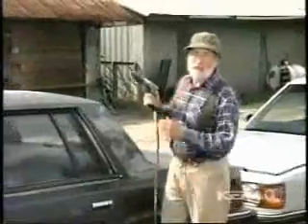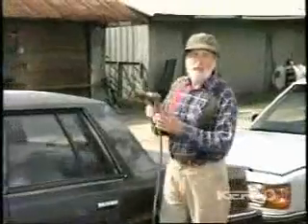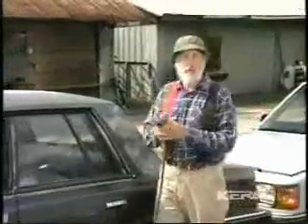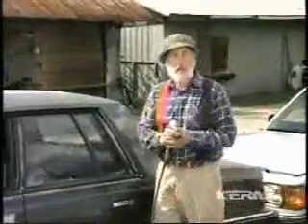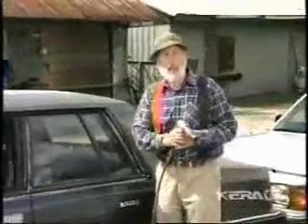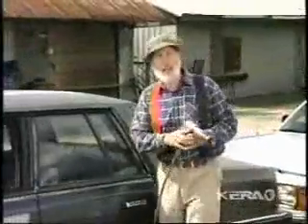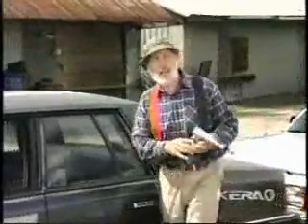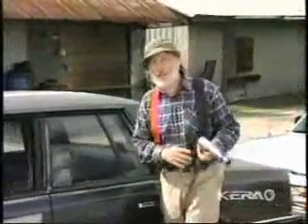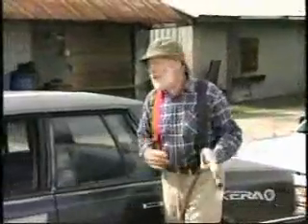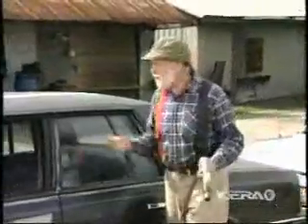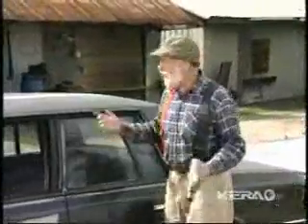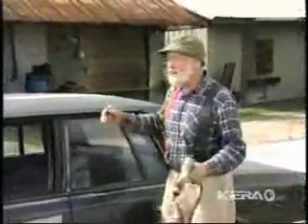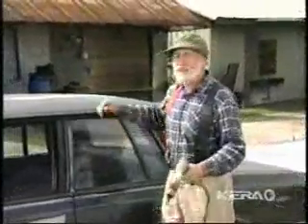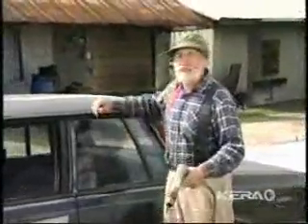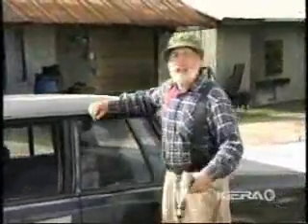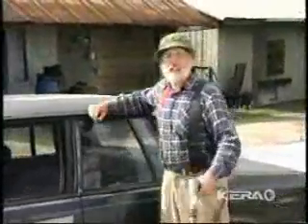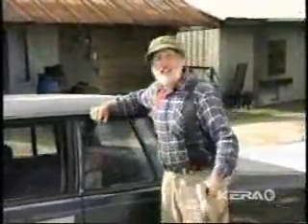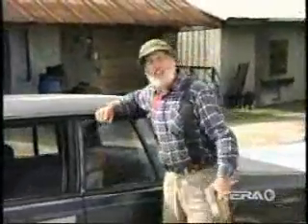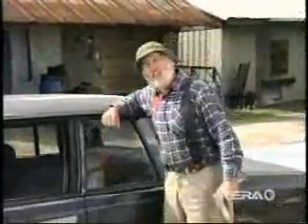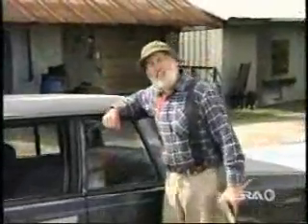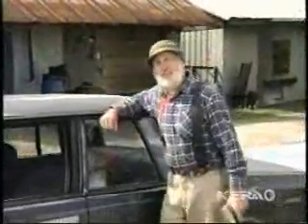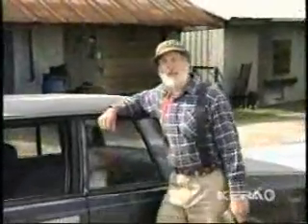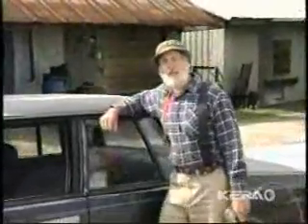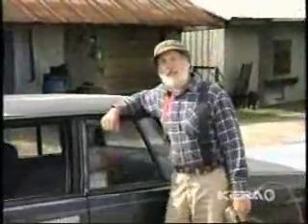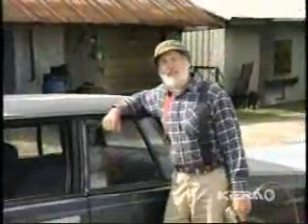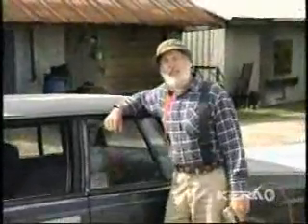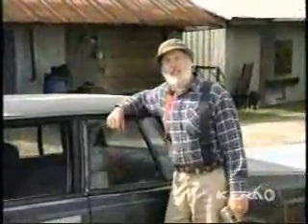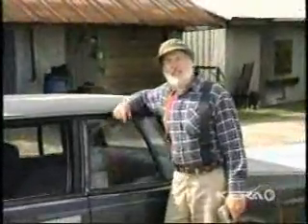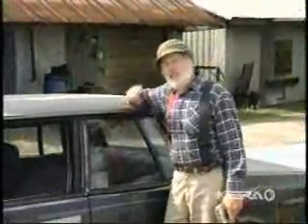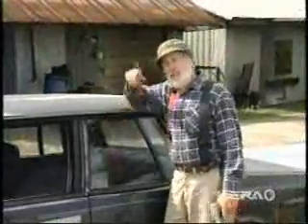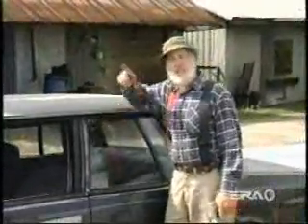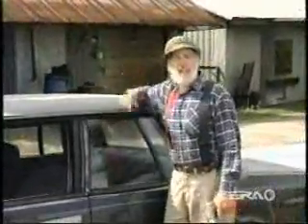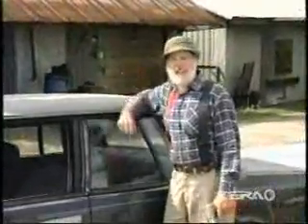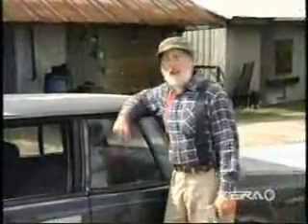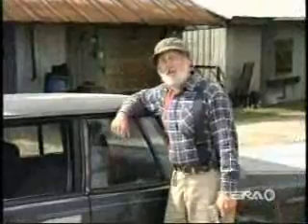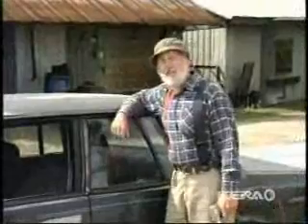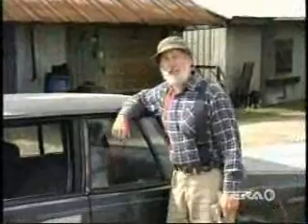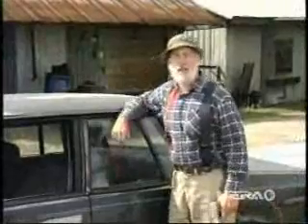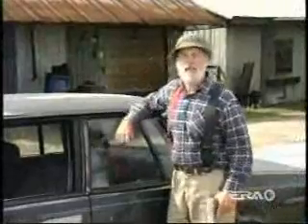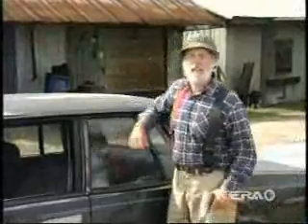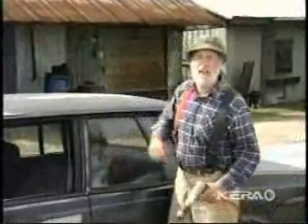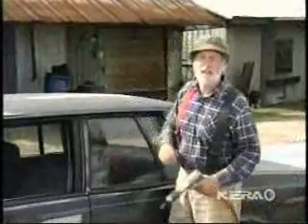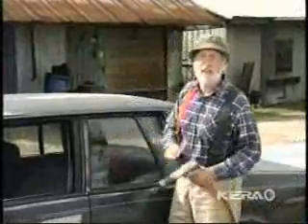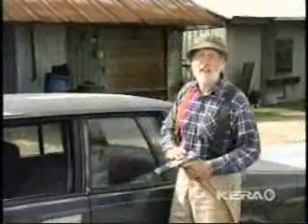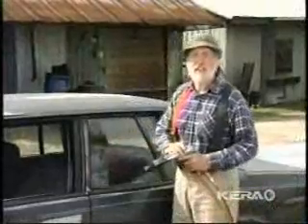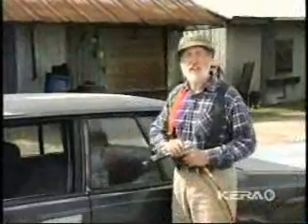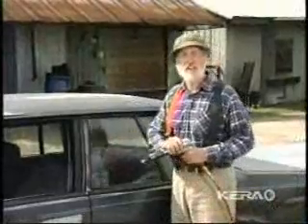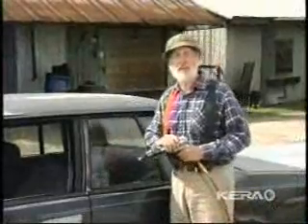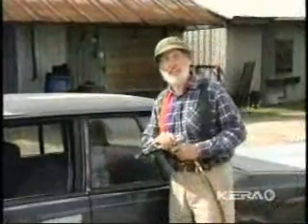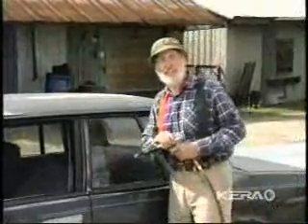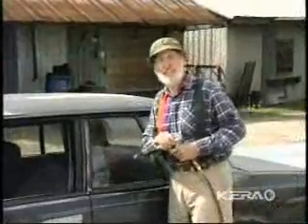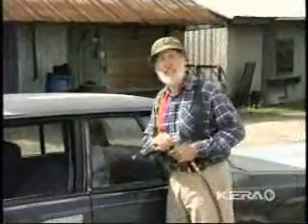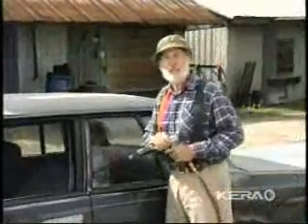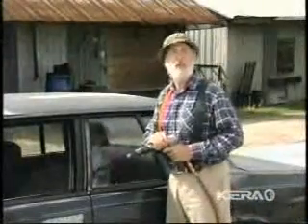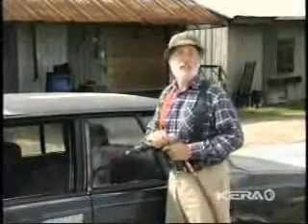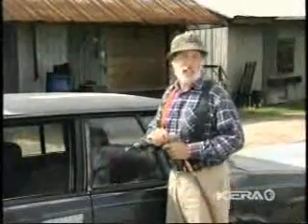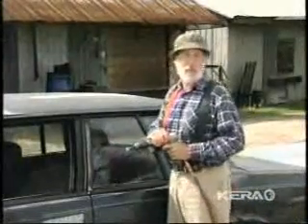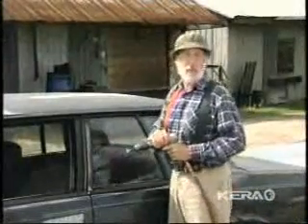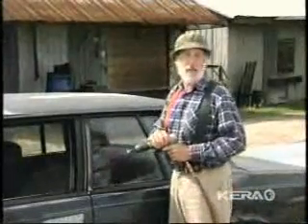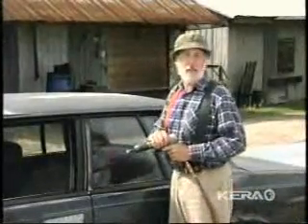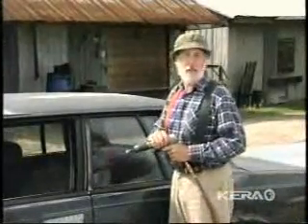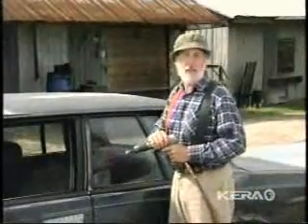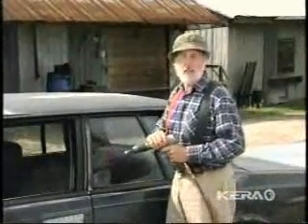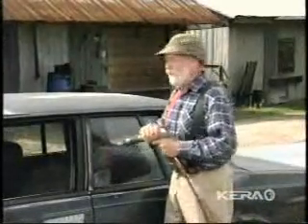First thing we've got to do is downsize each of these babies. It's the exact opposite of the way they downsize the government — we're going to keep the part that works.